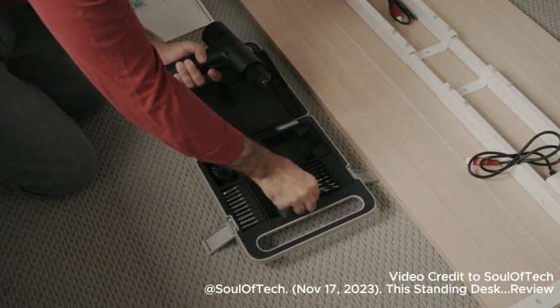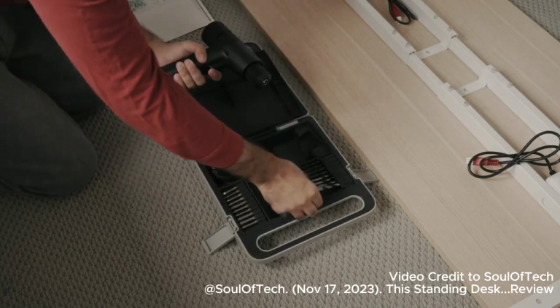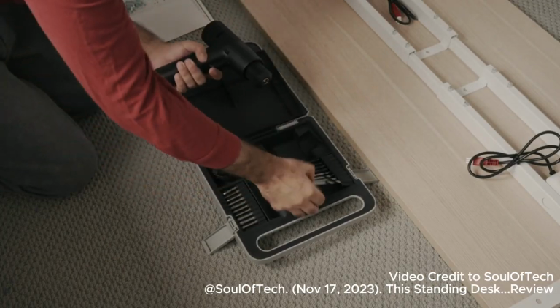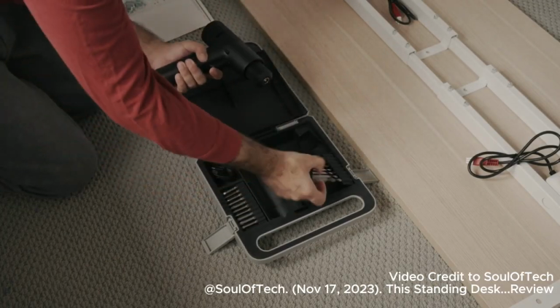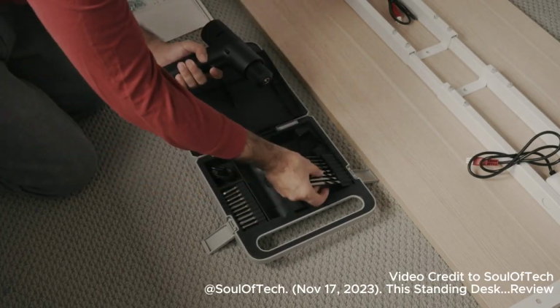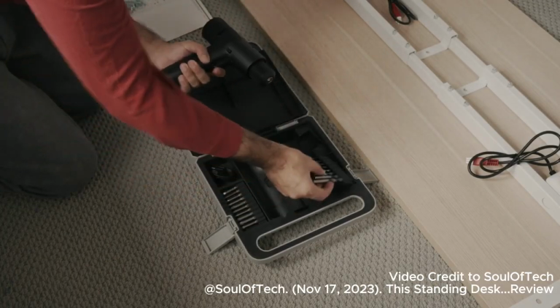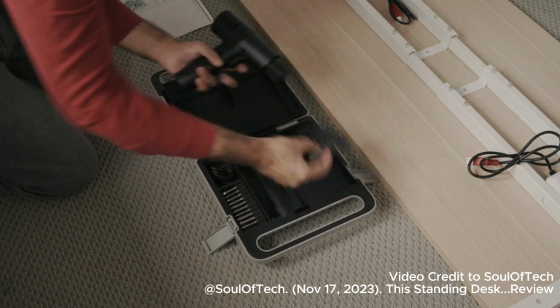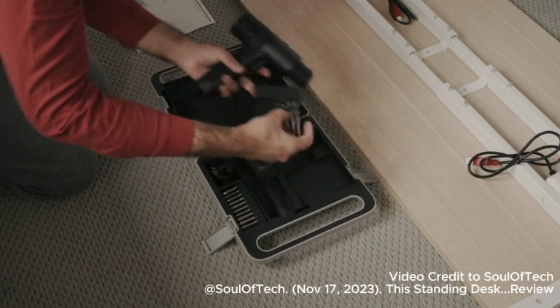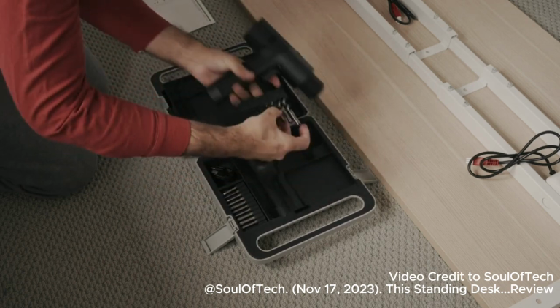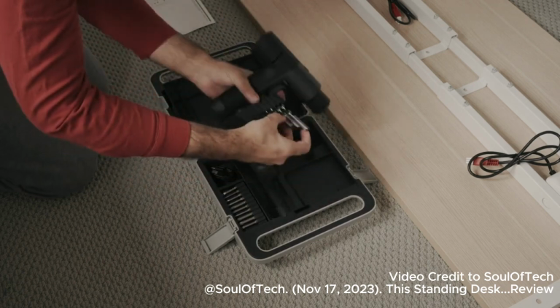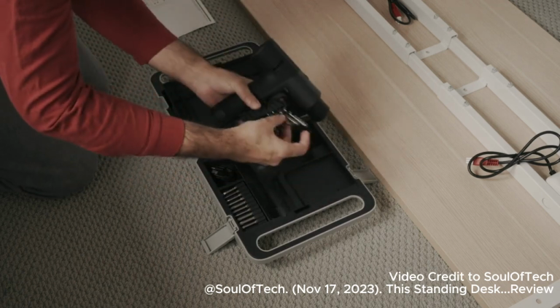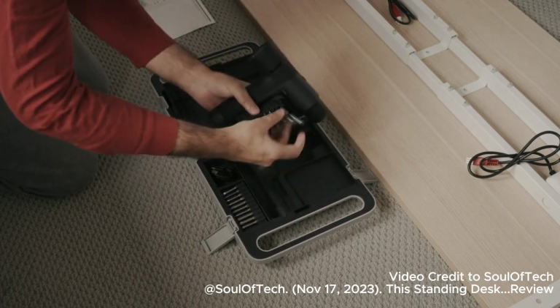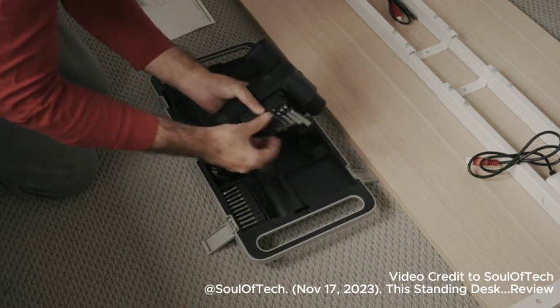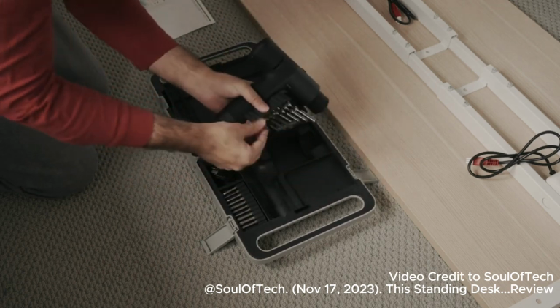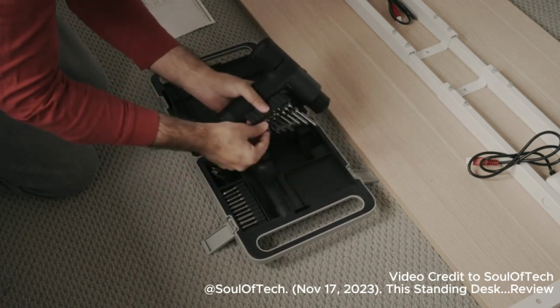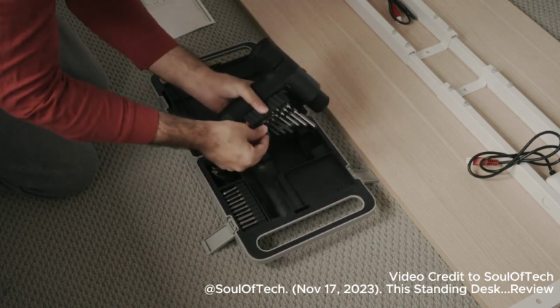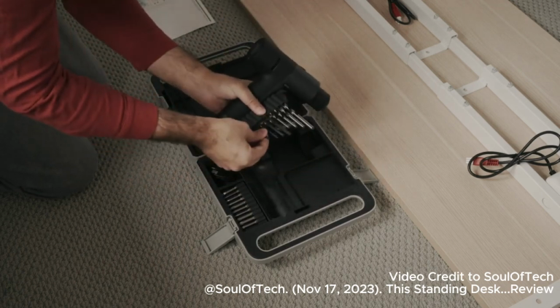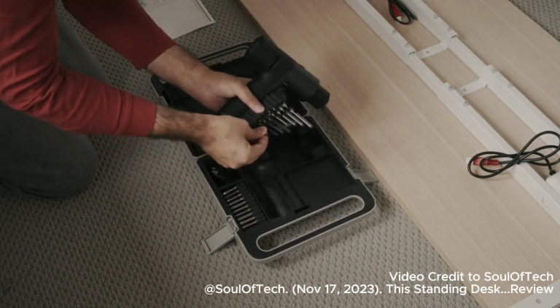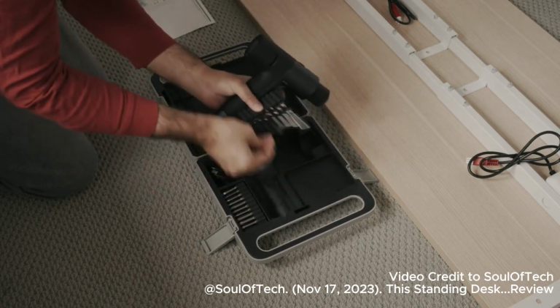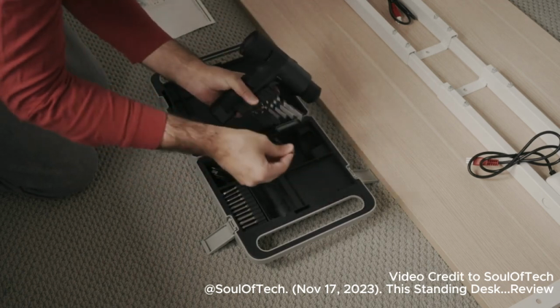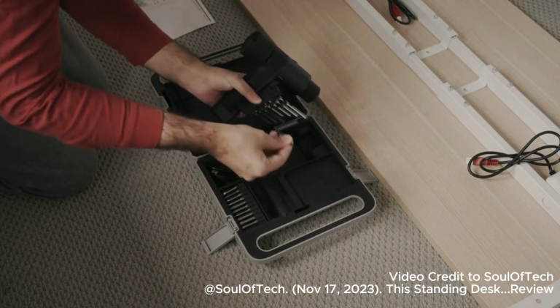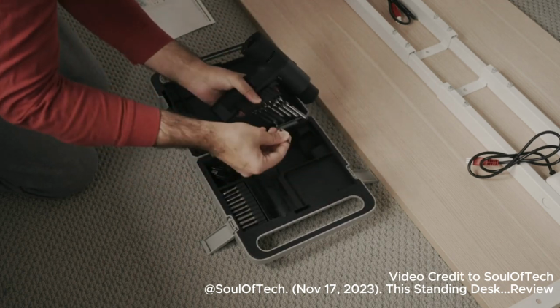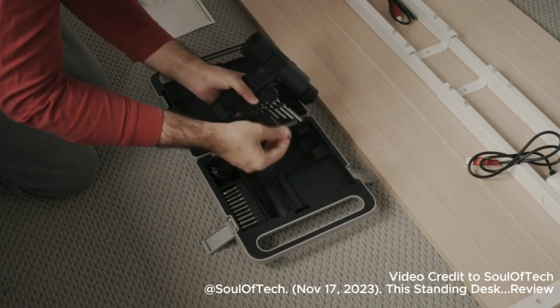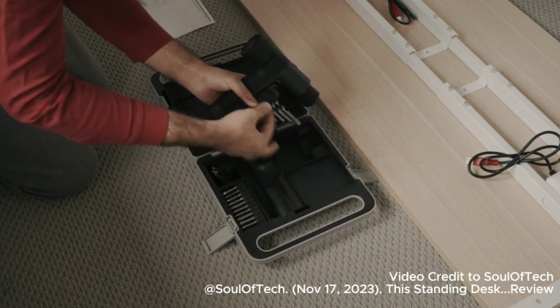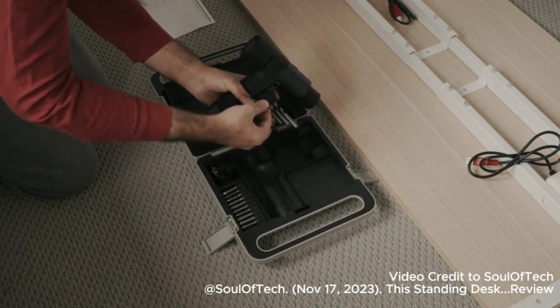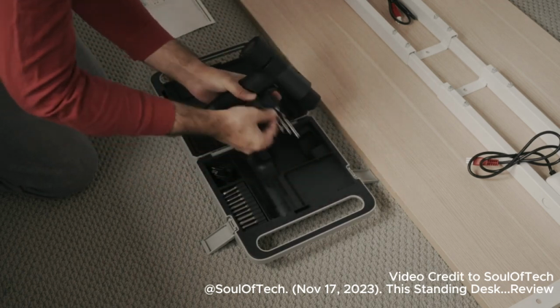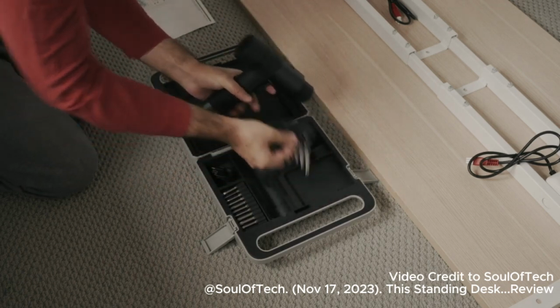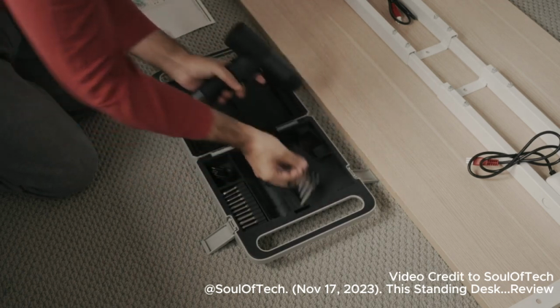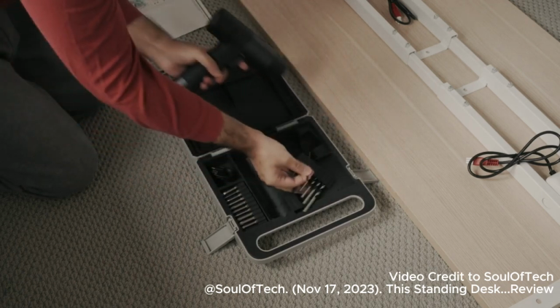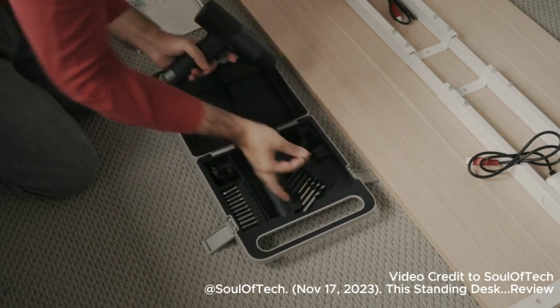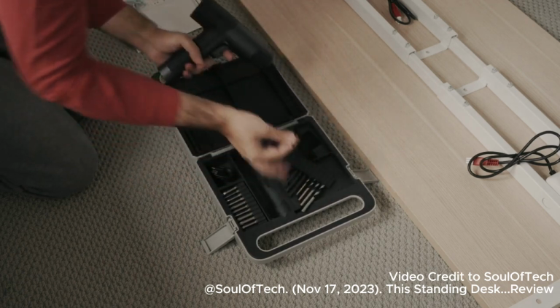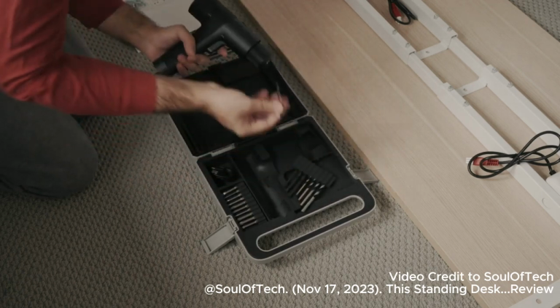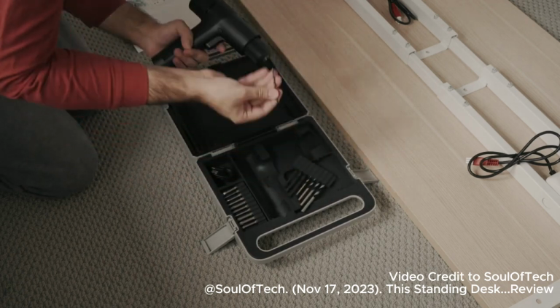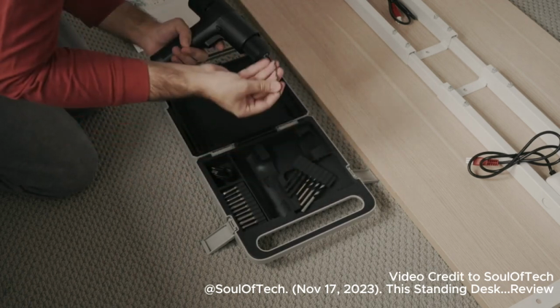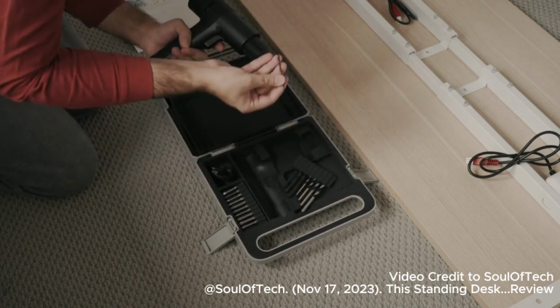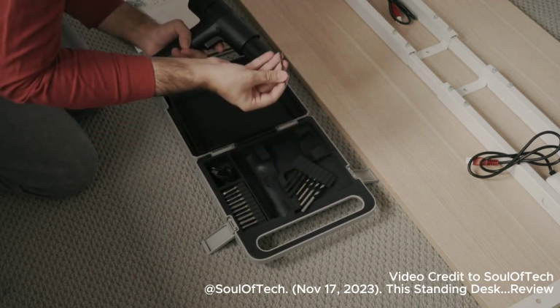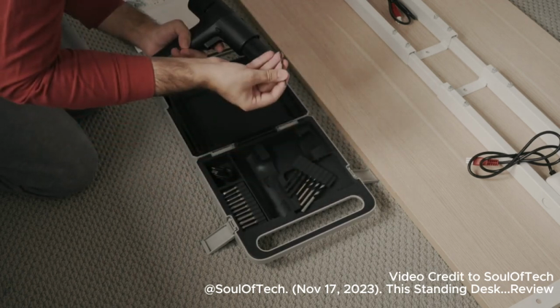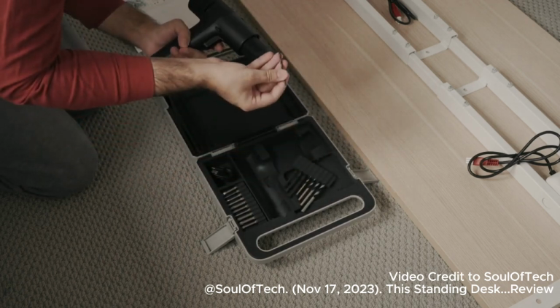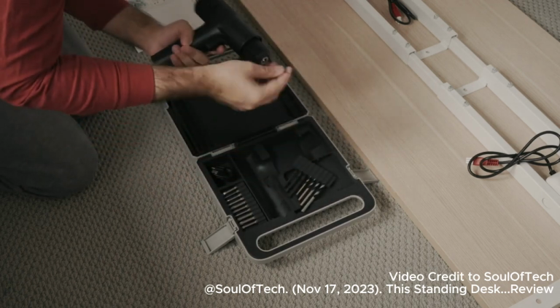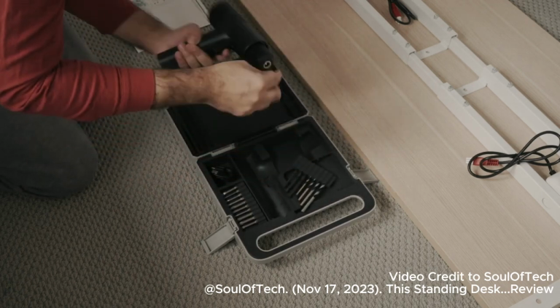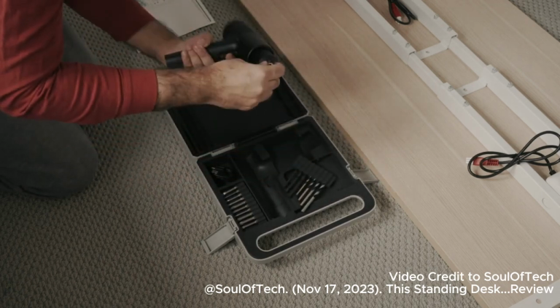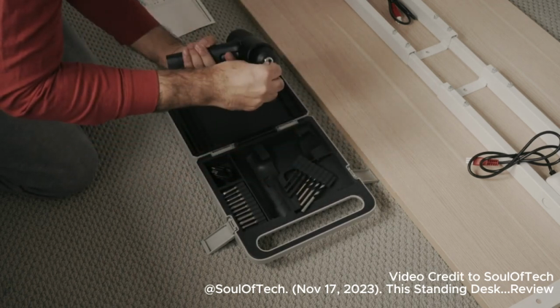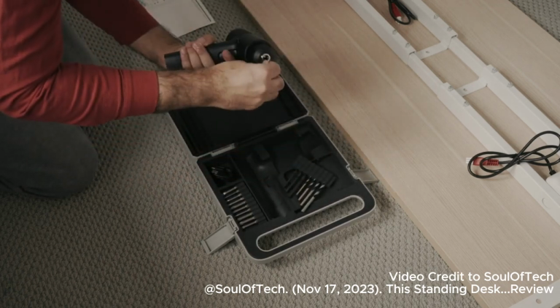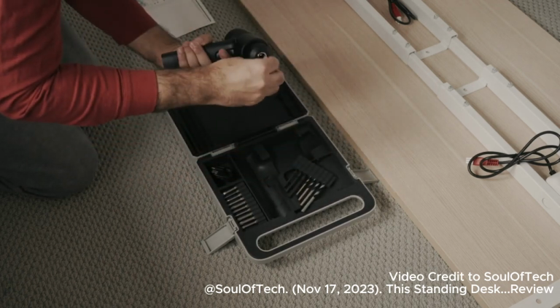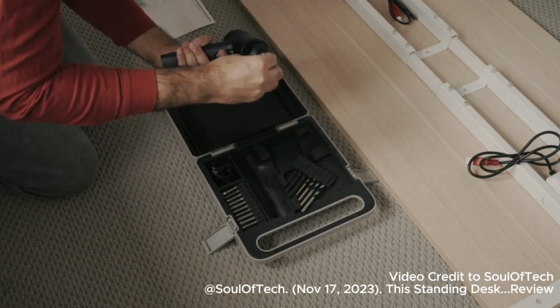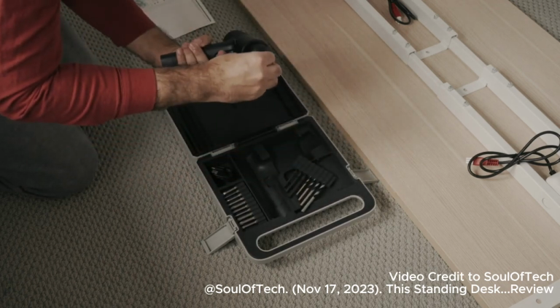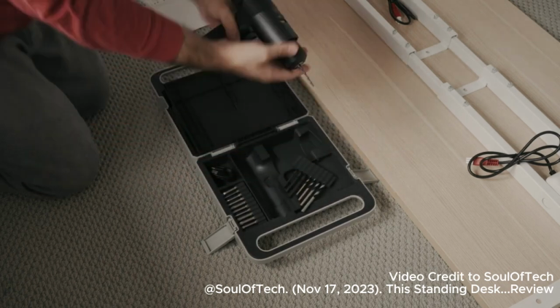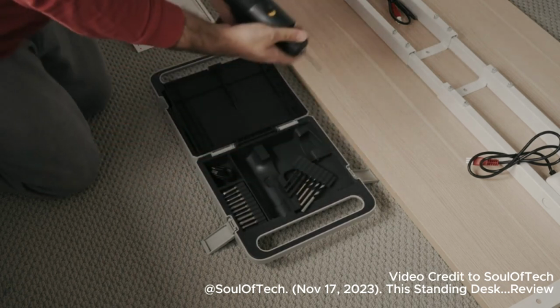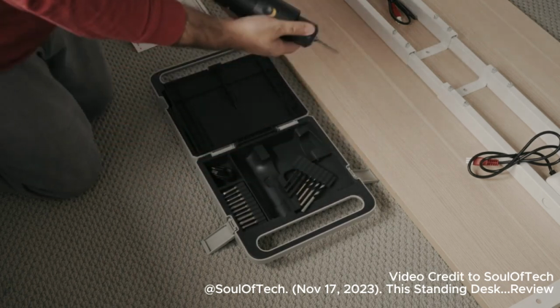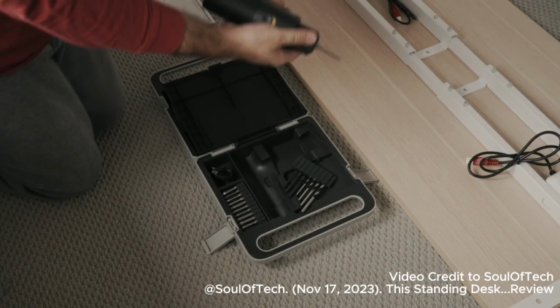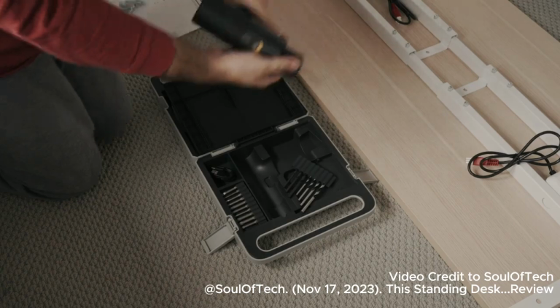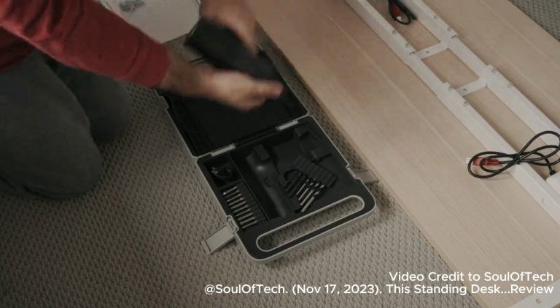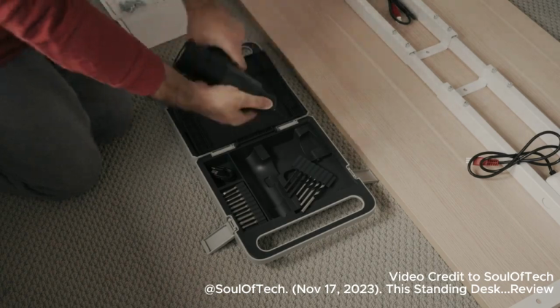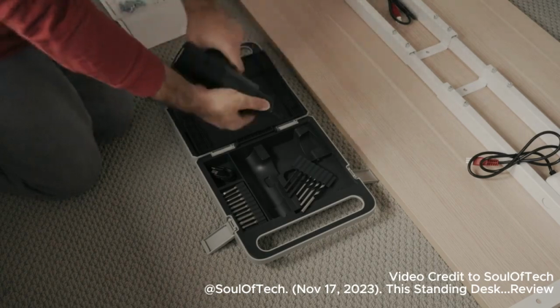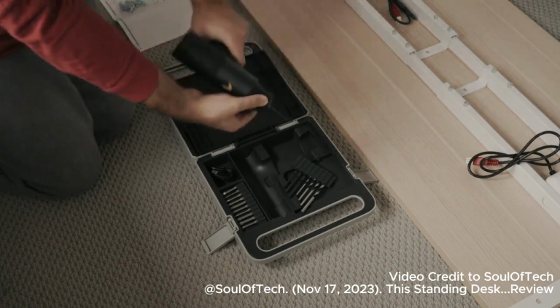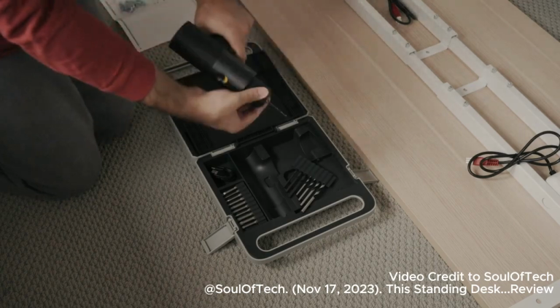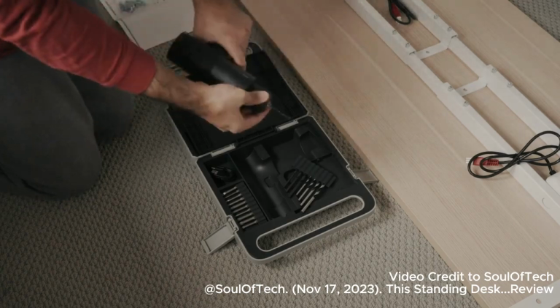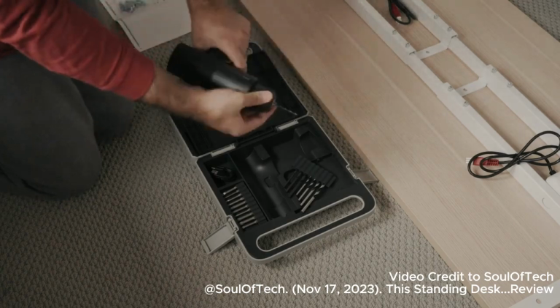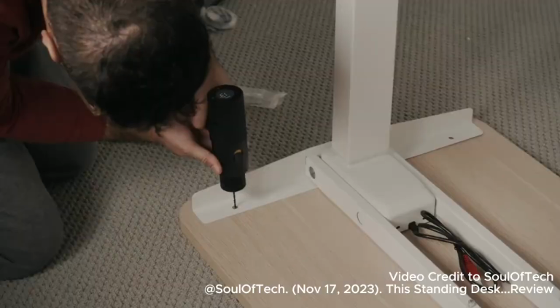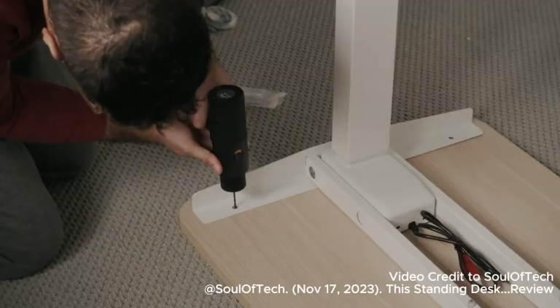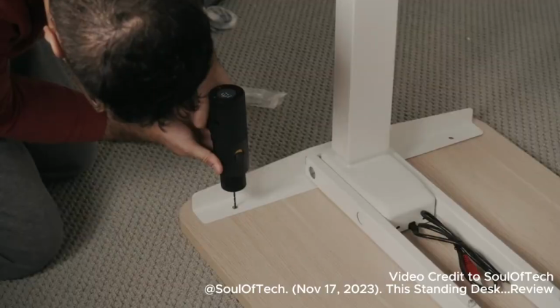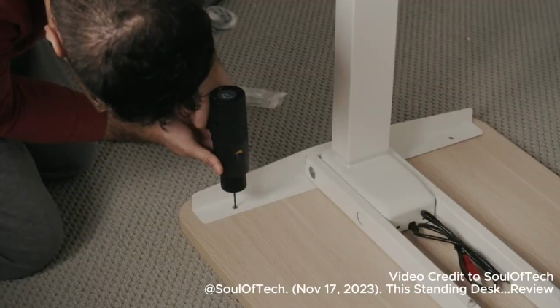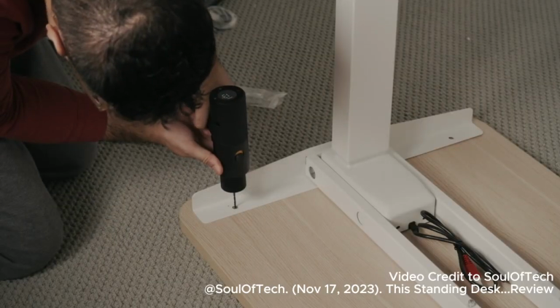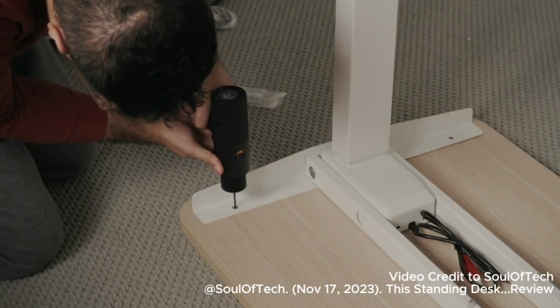It comes fully loaded with a 2000mAh battery, USB-C rechargeability, and additionally it has 8 distinct drill bits.